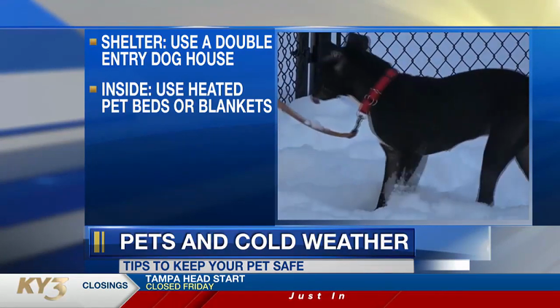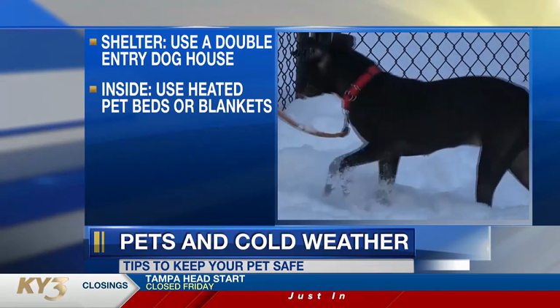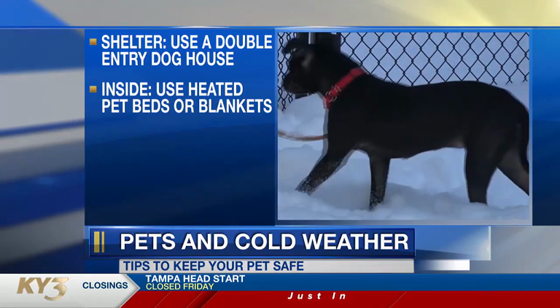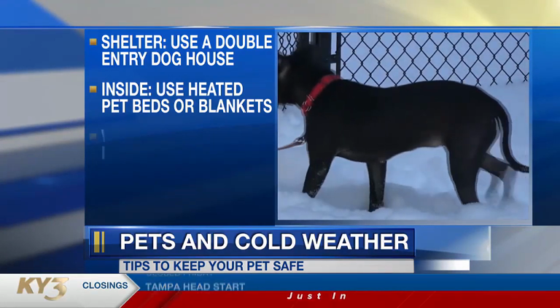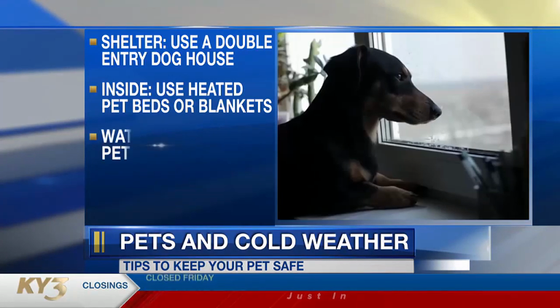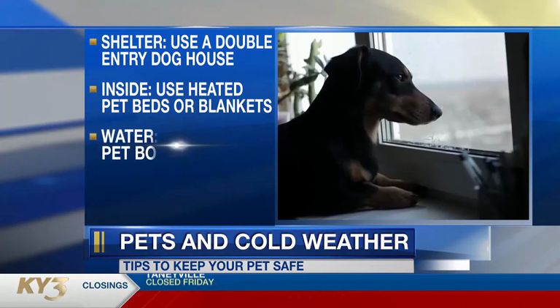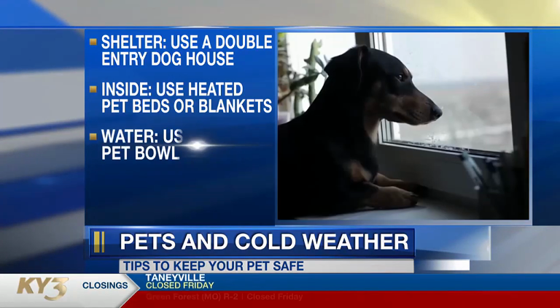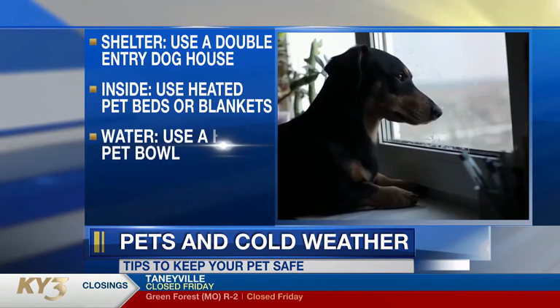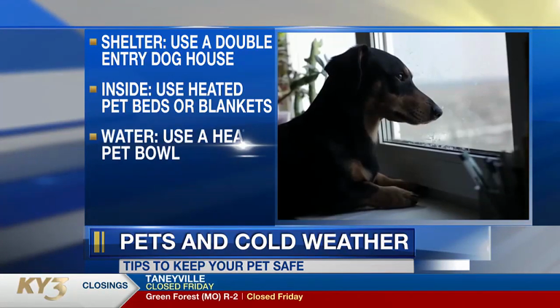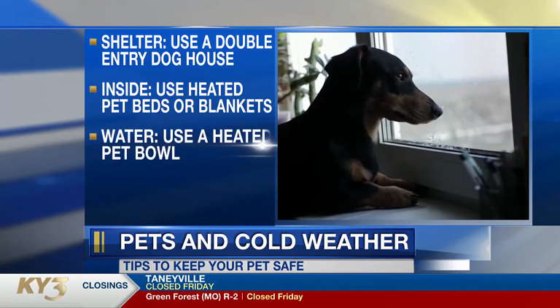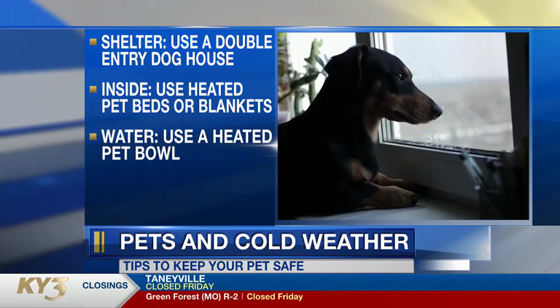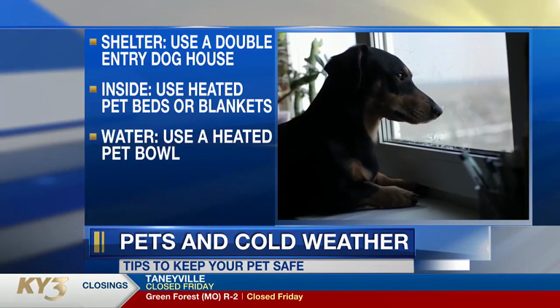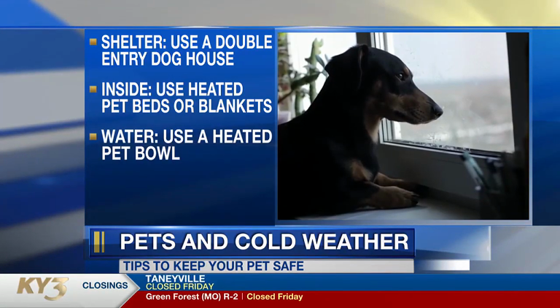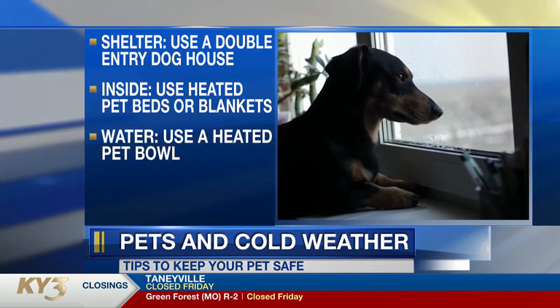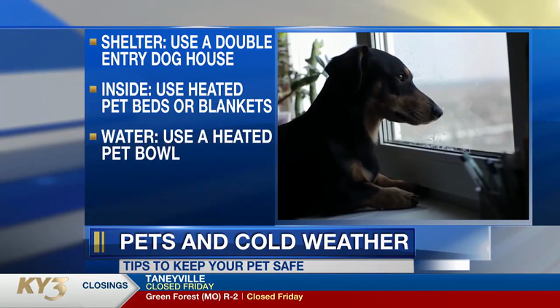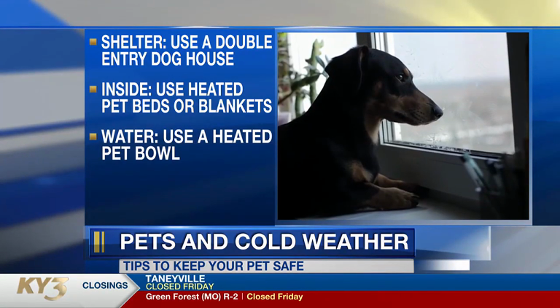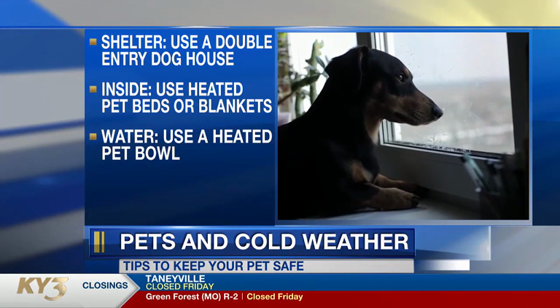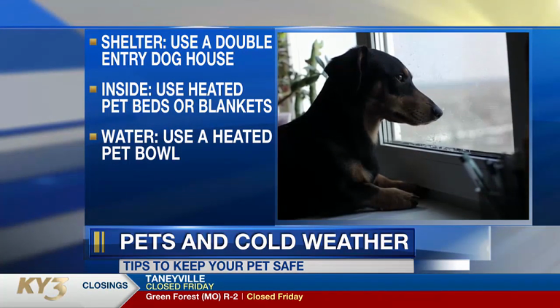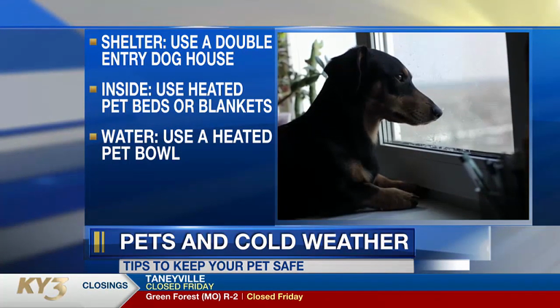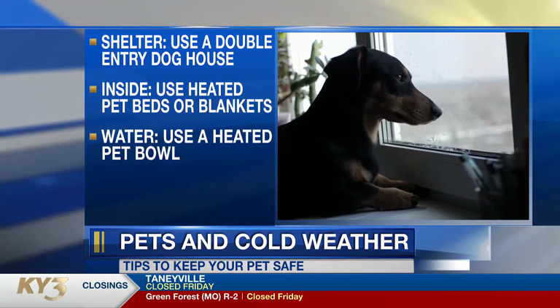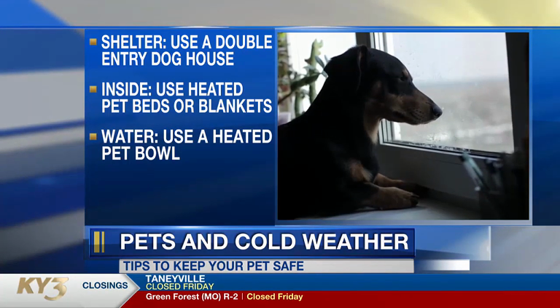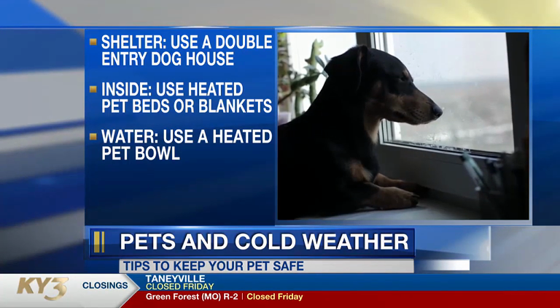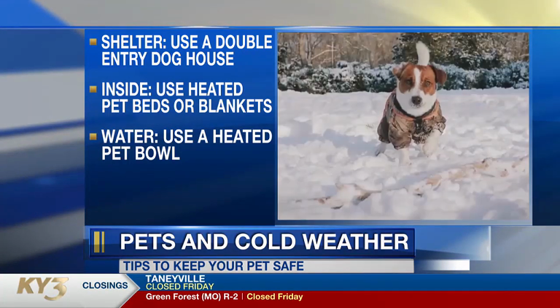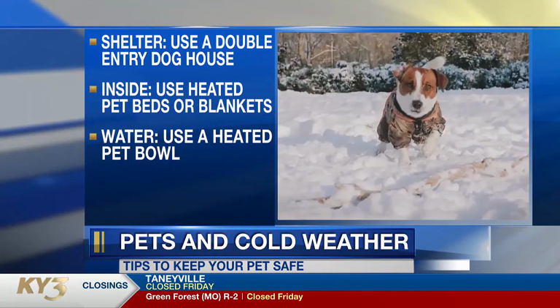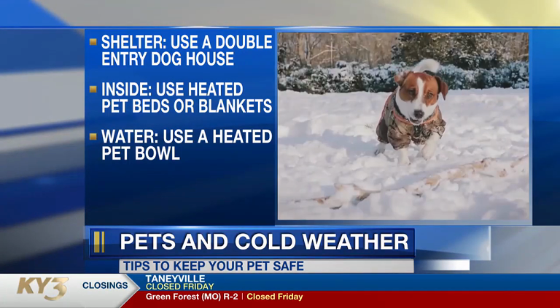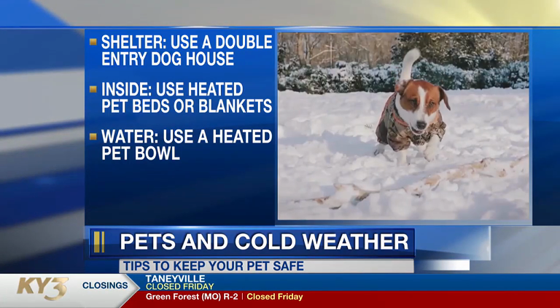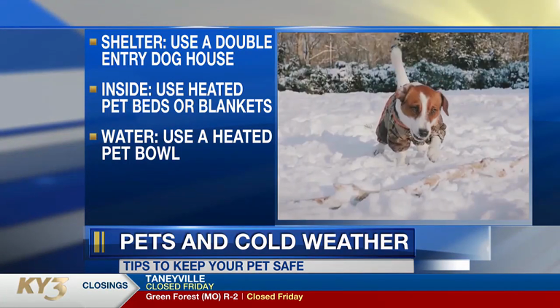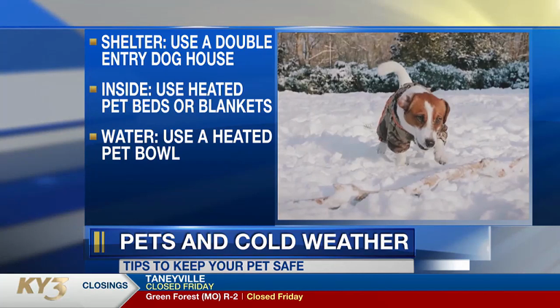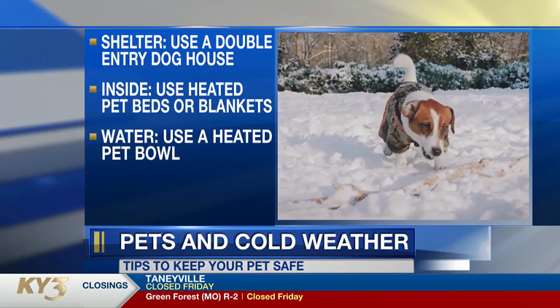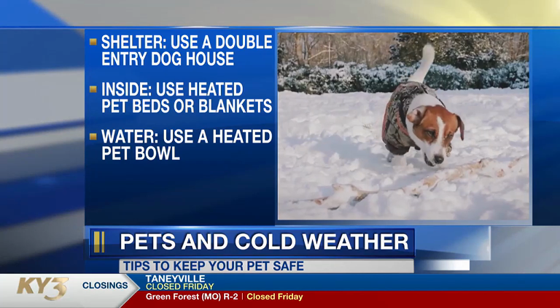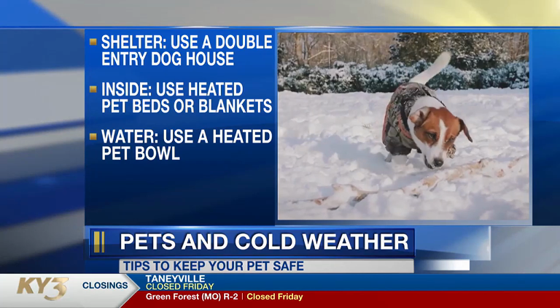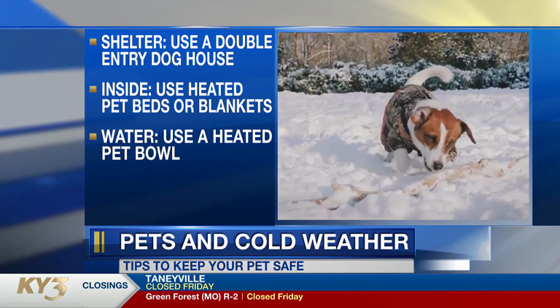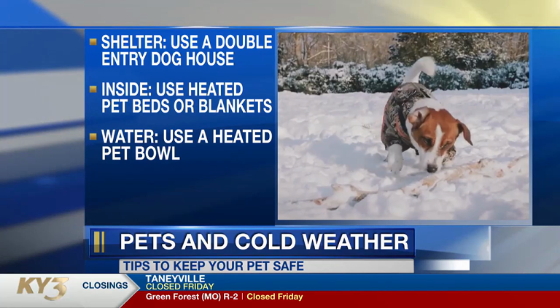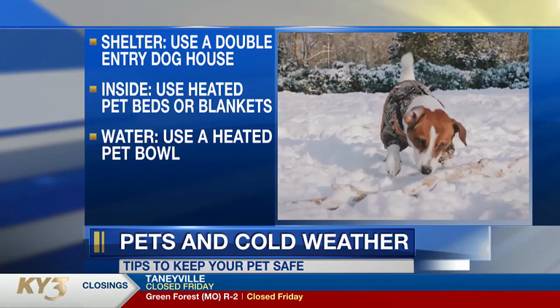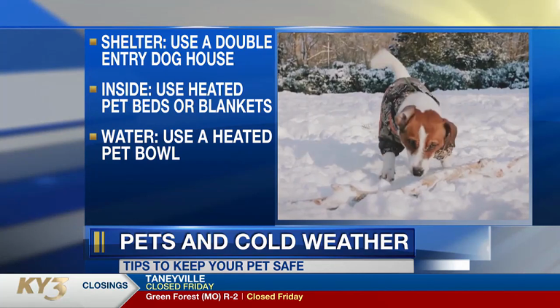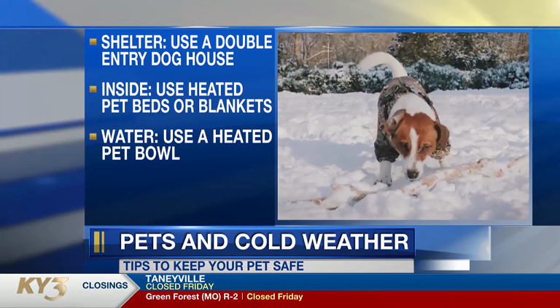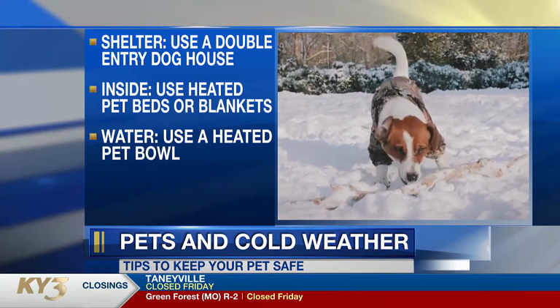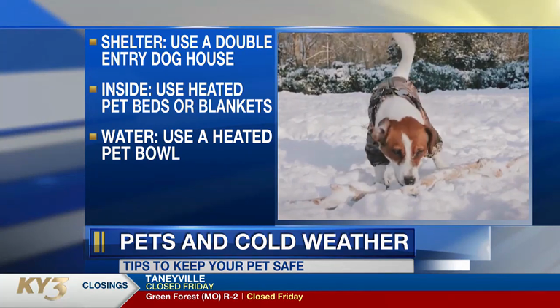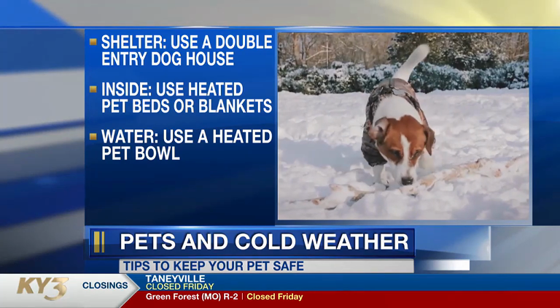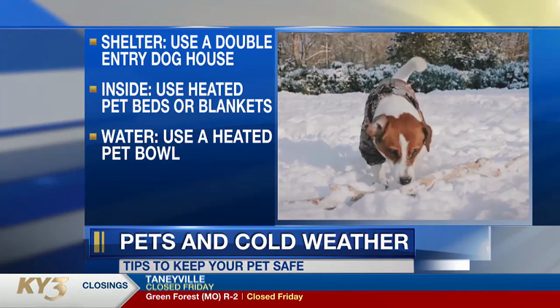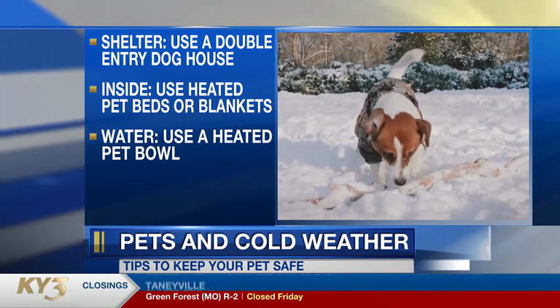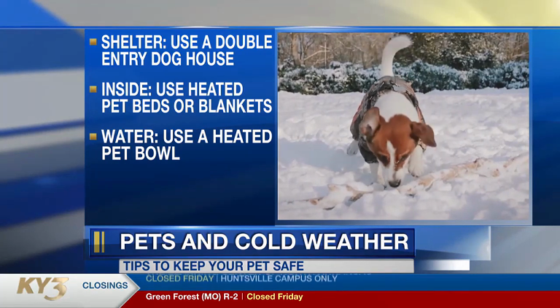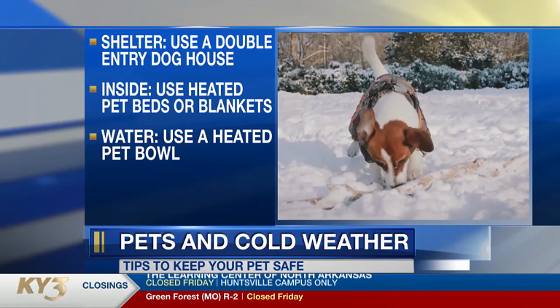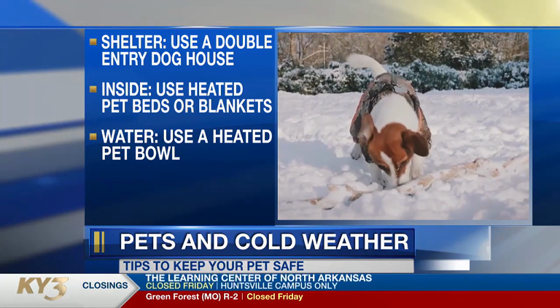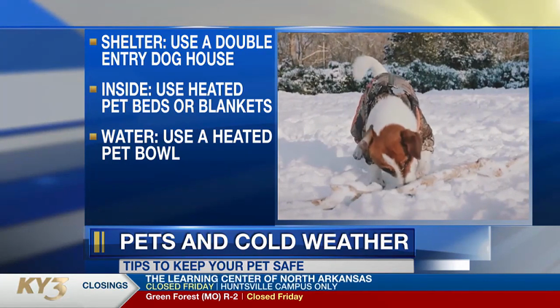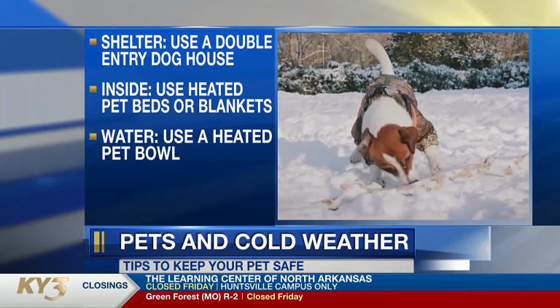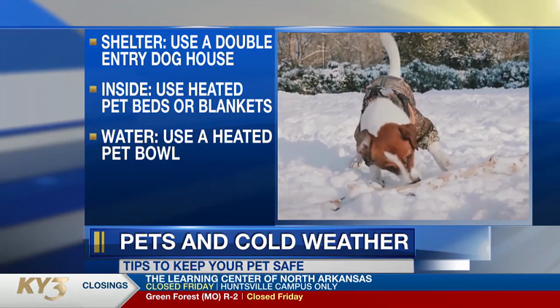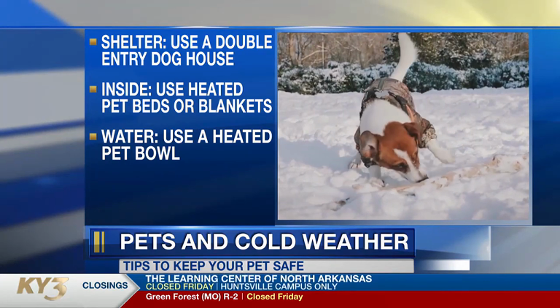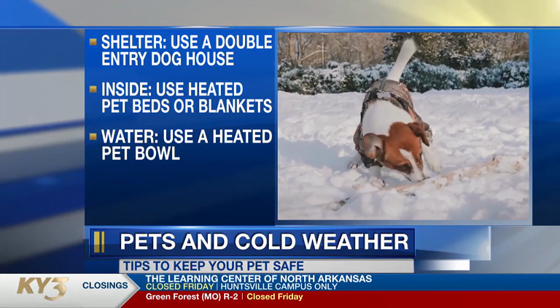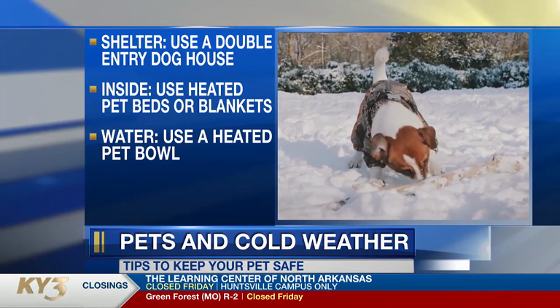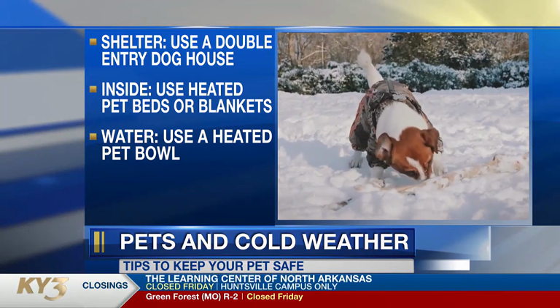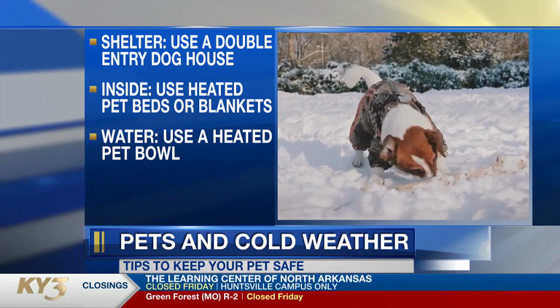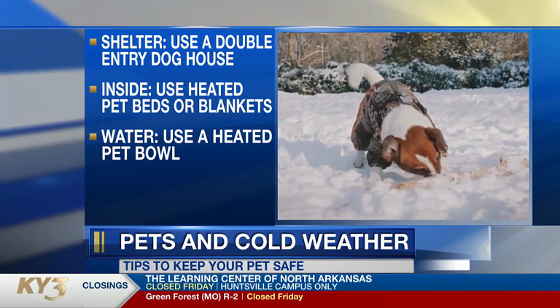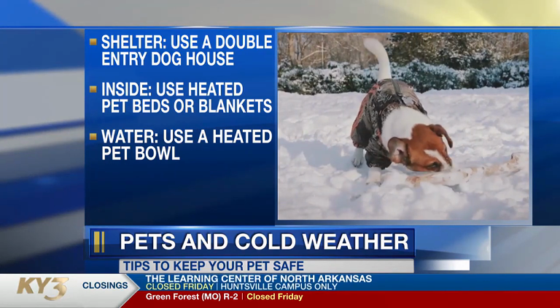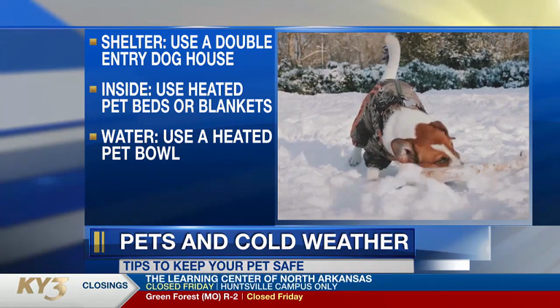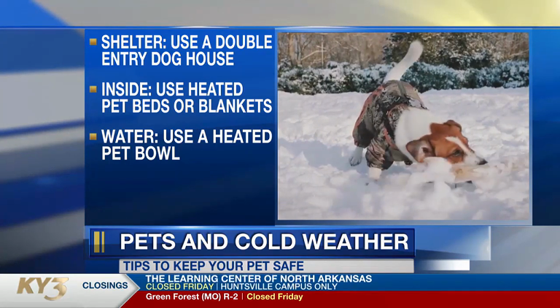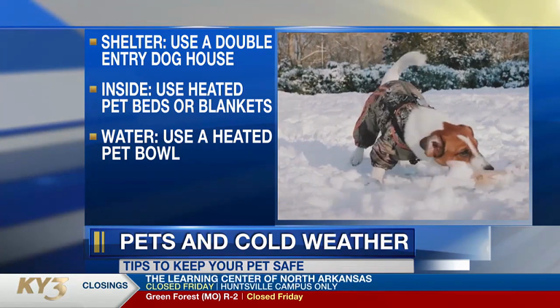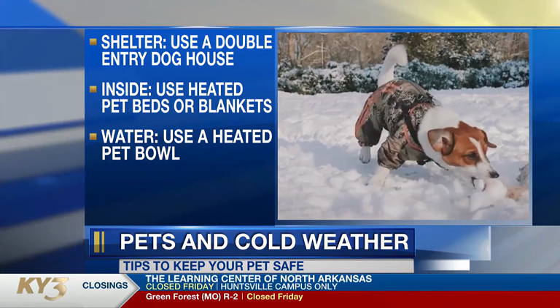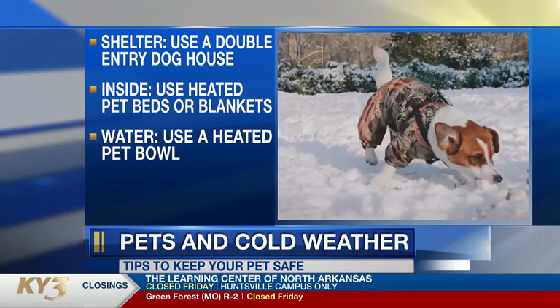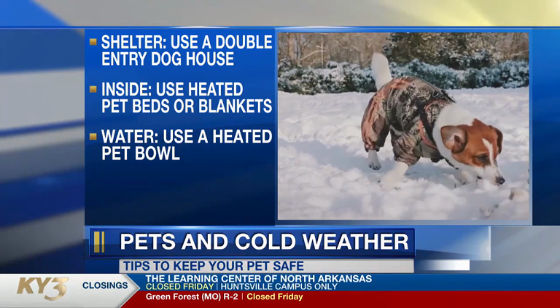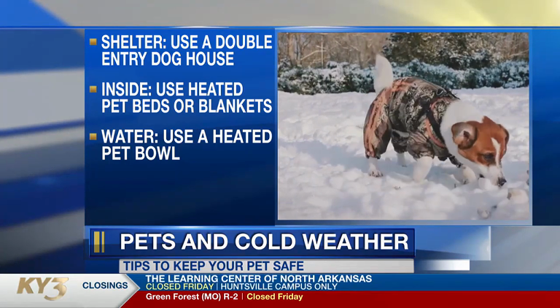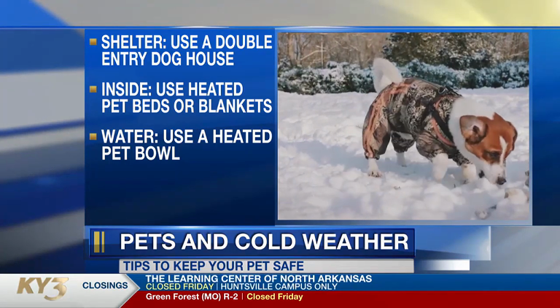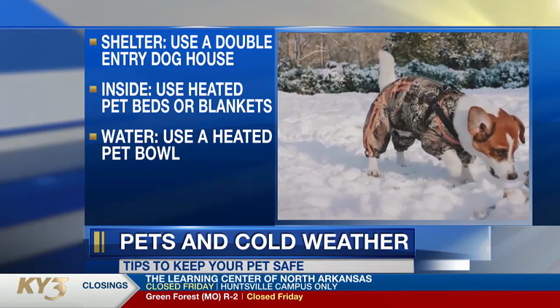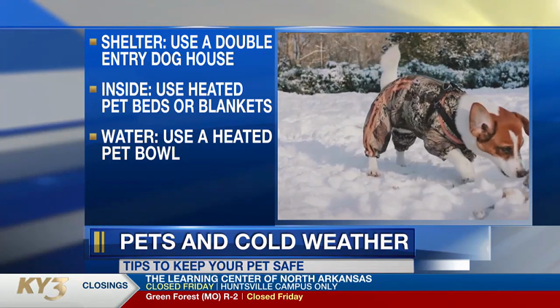As for water, use a heated pet bowl or buy a birdbath heater. Those can keep your pet's water defrosted during the cold months.